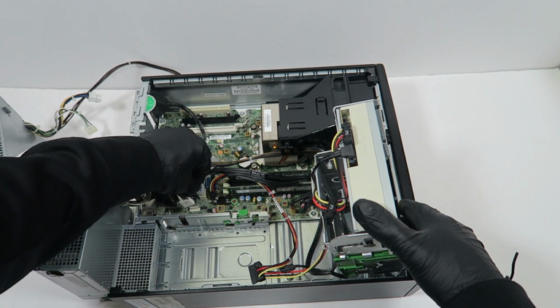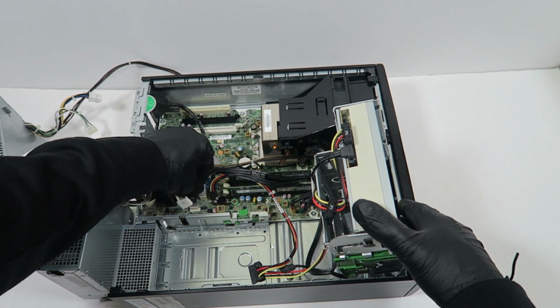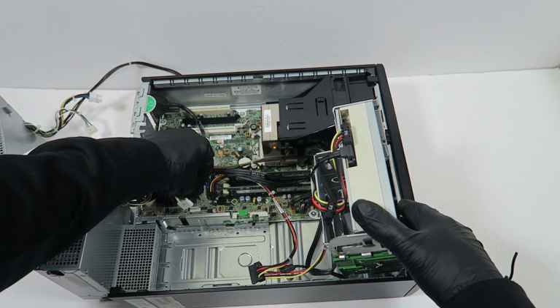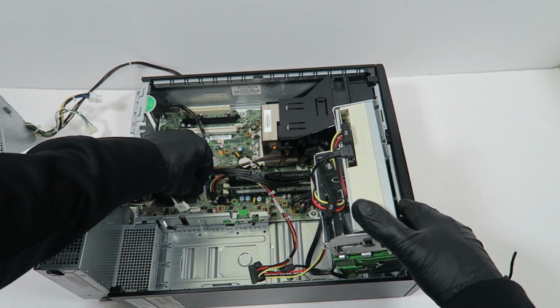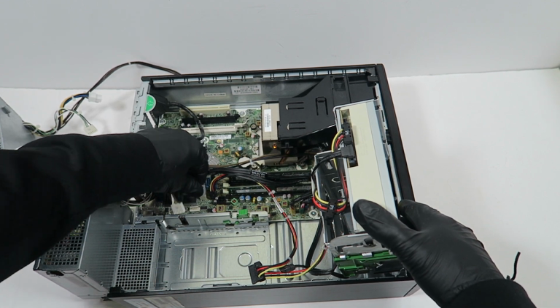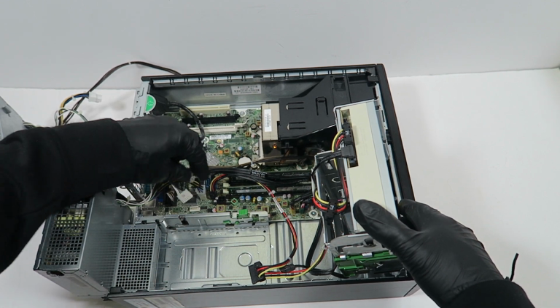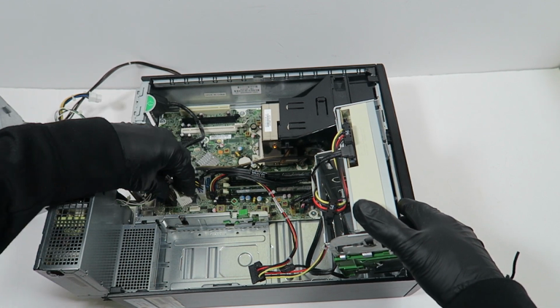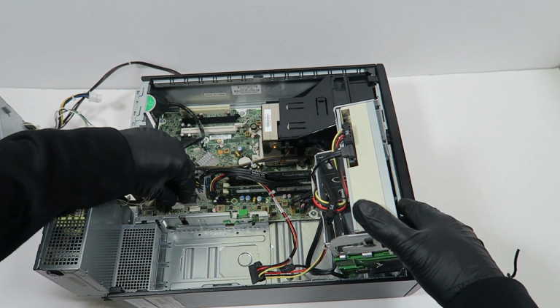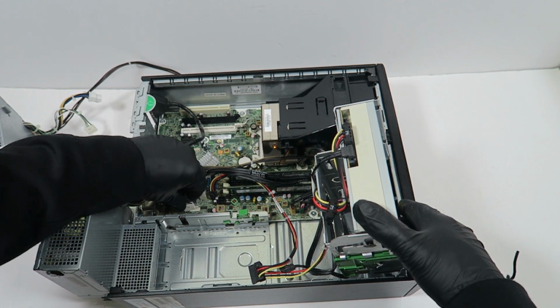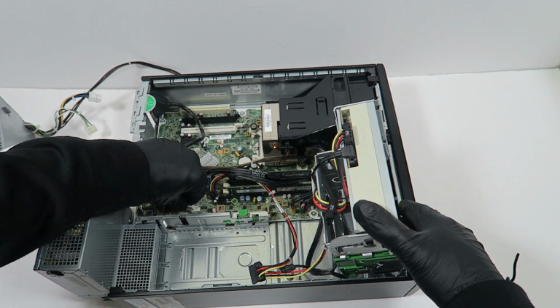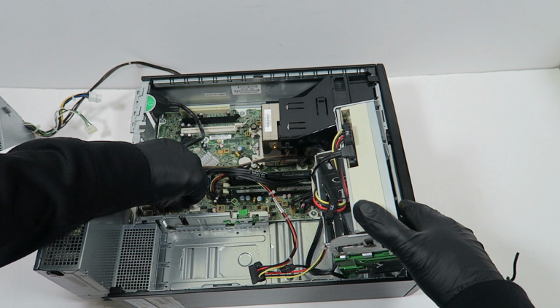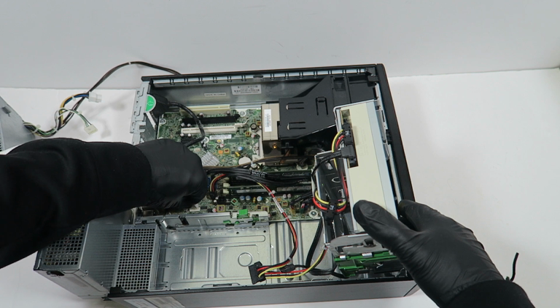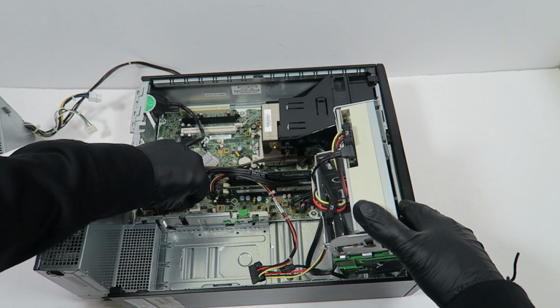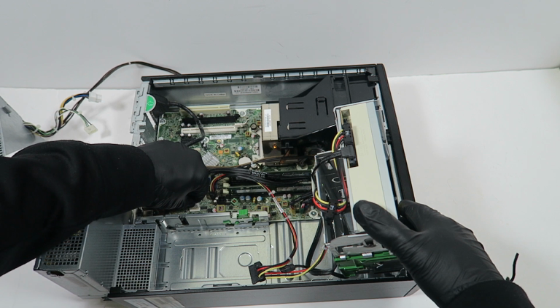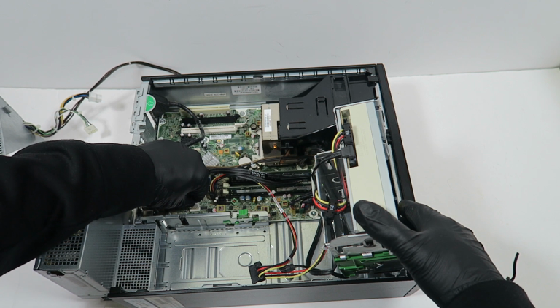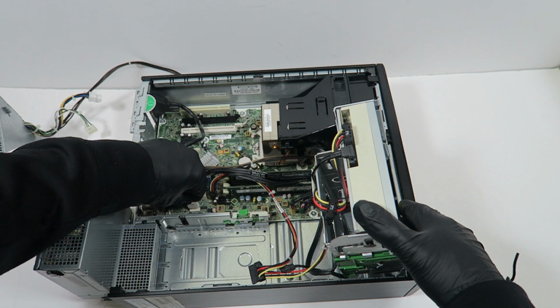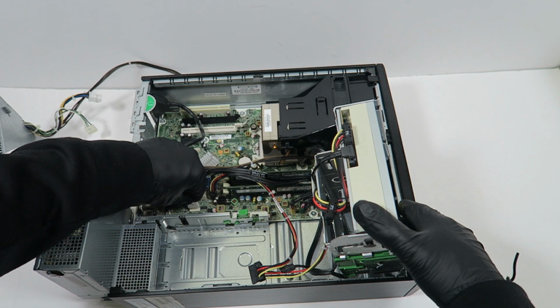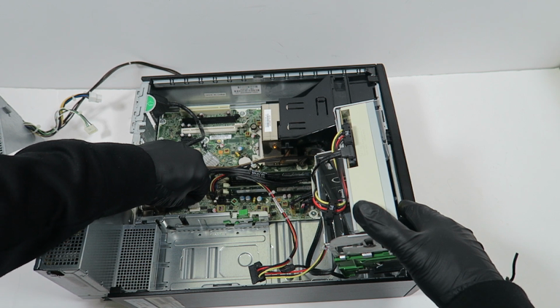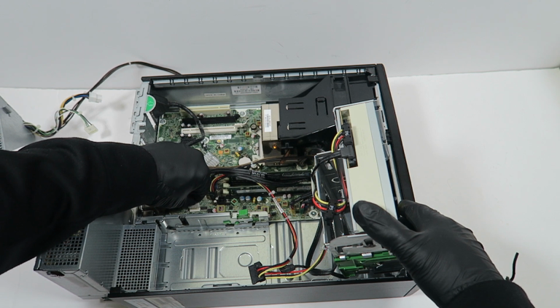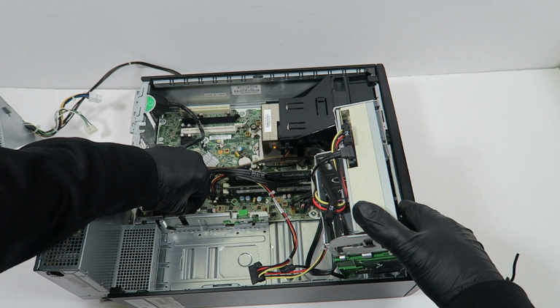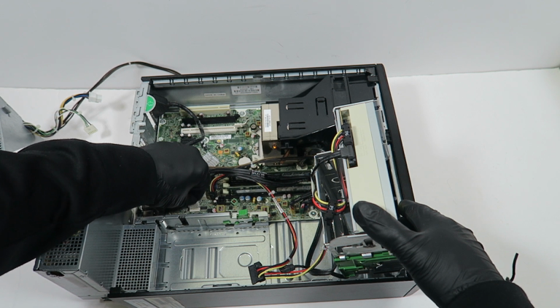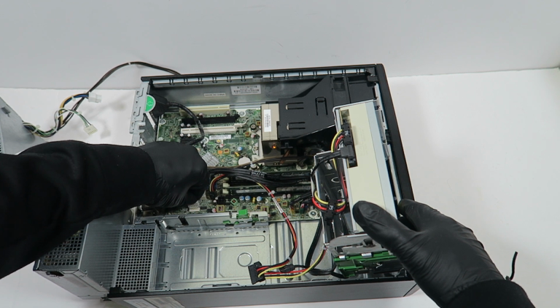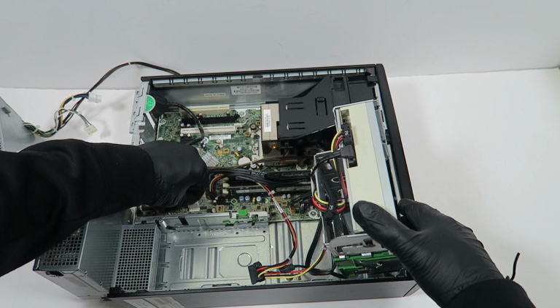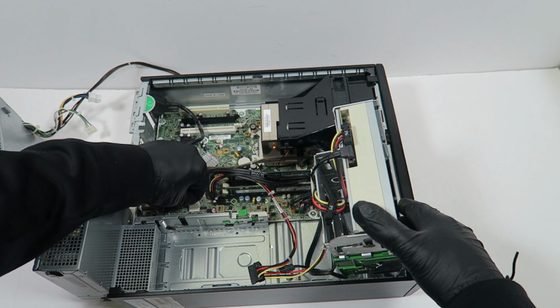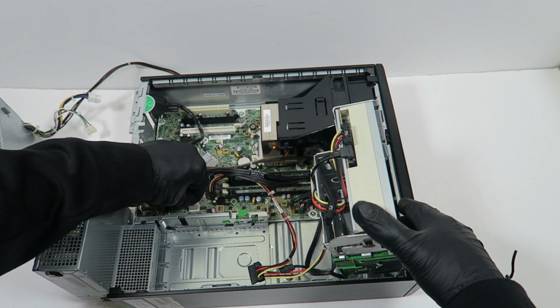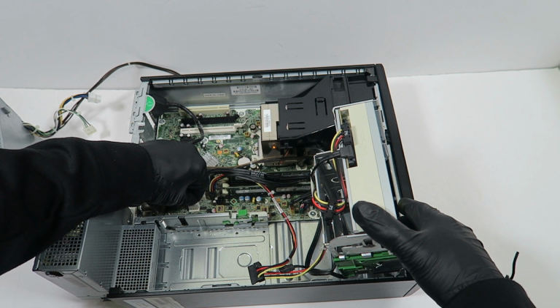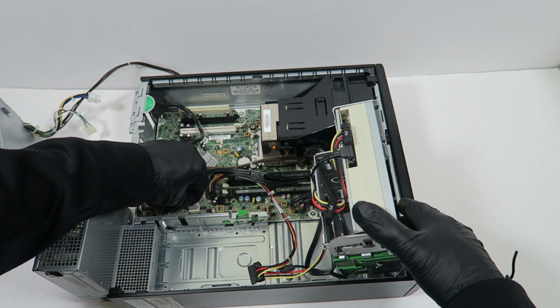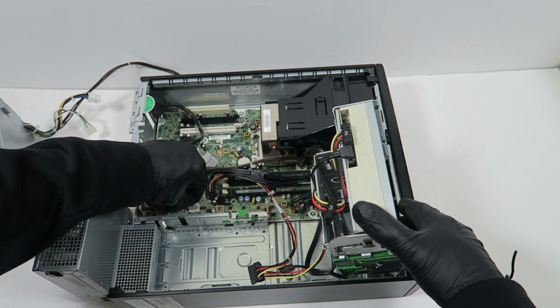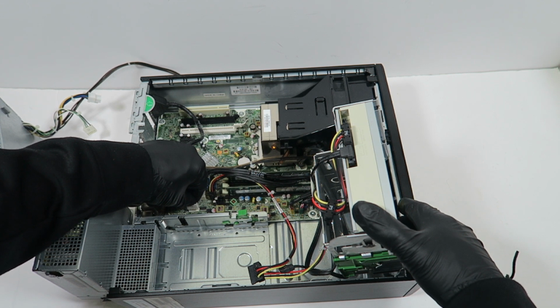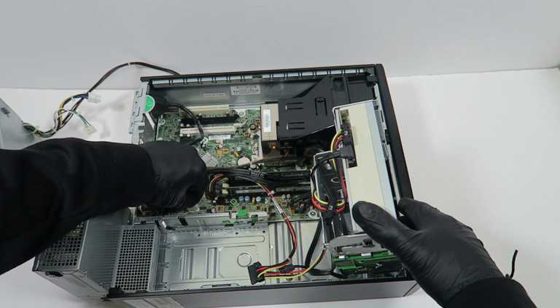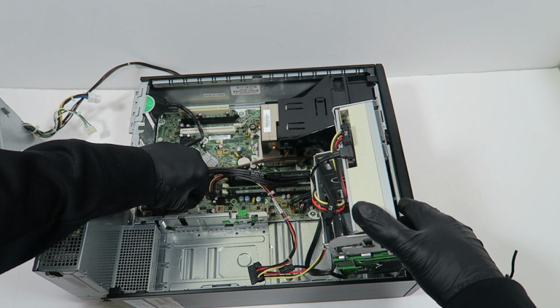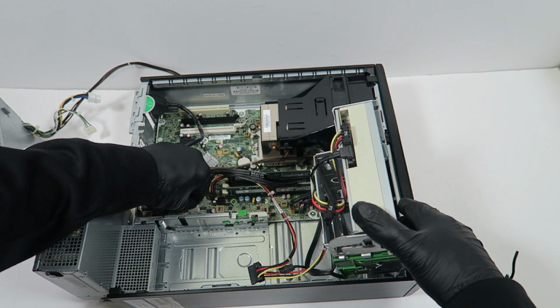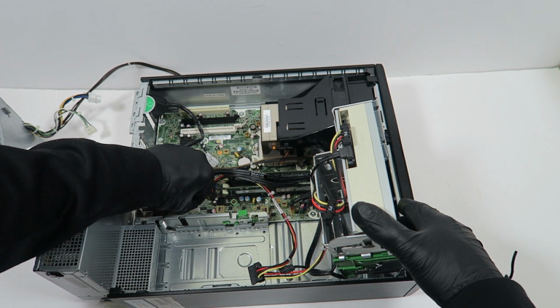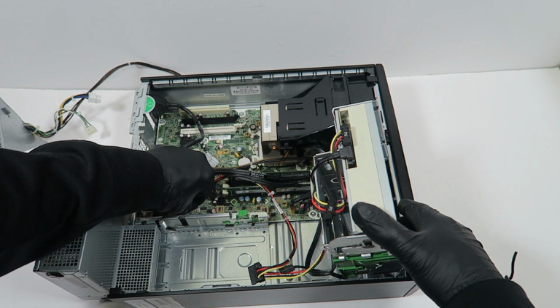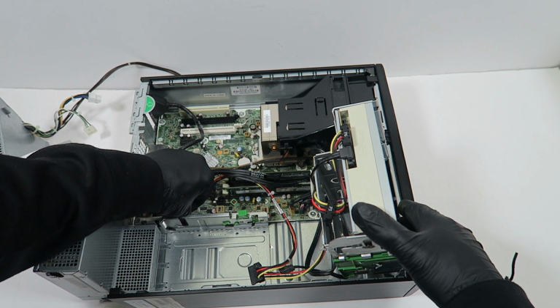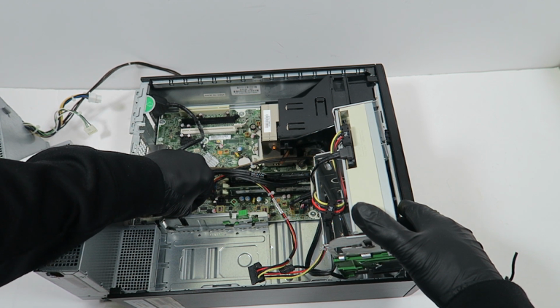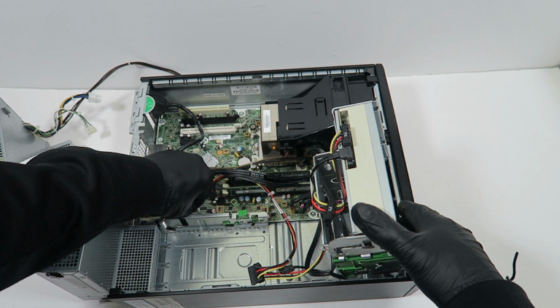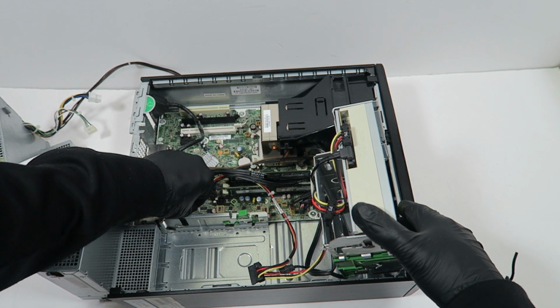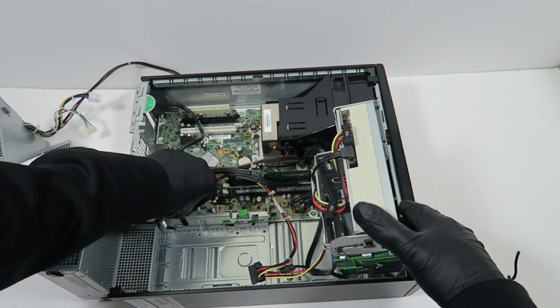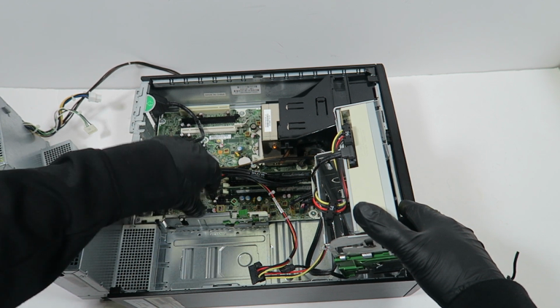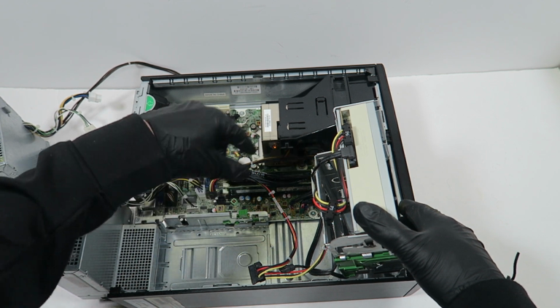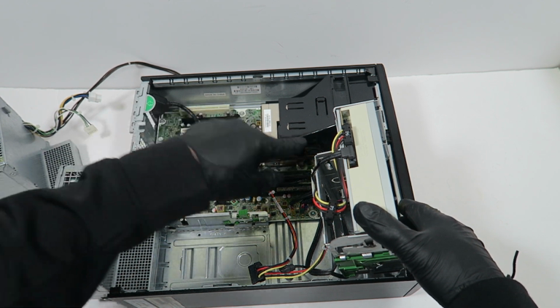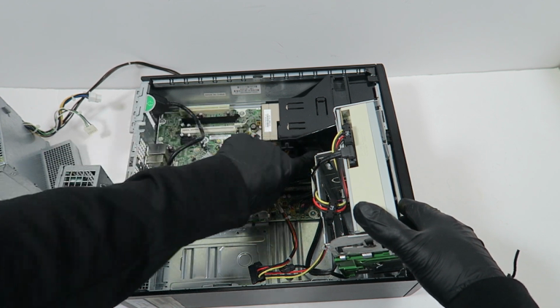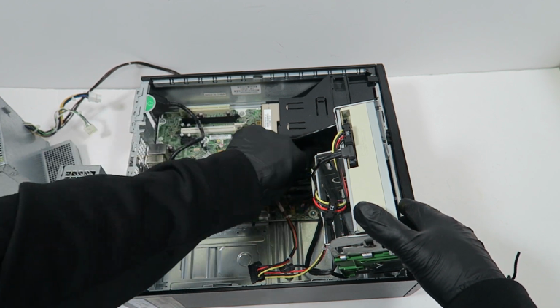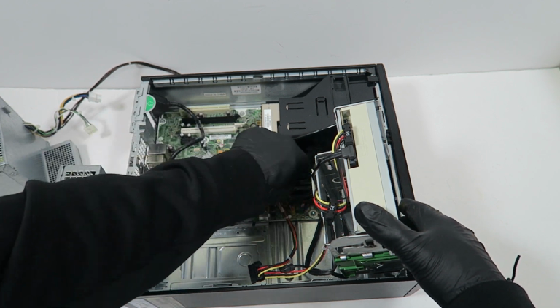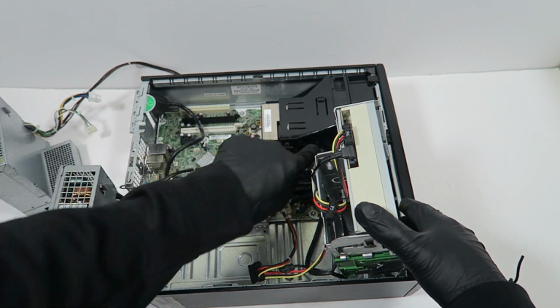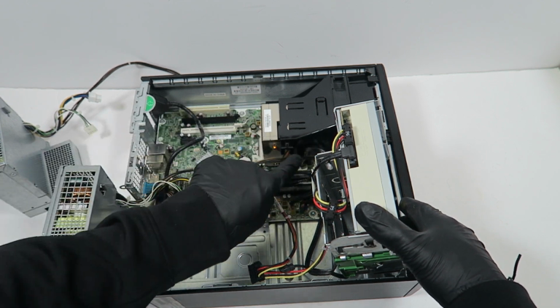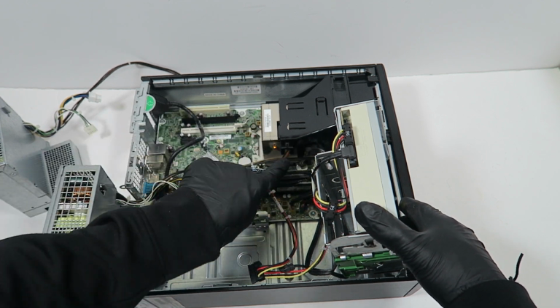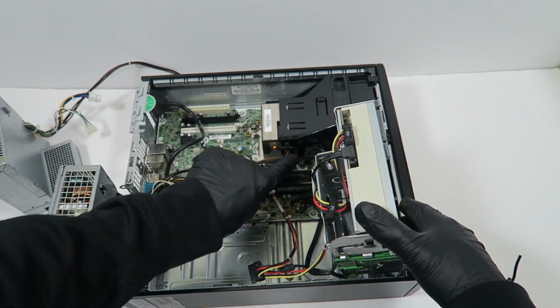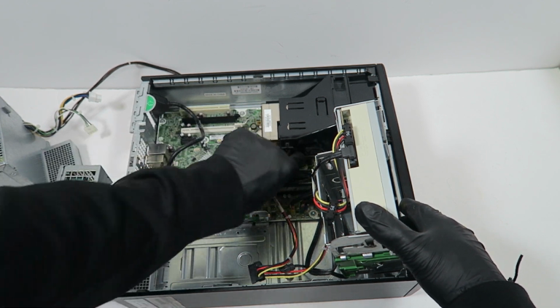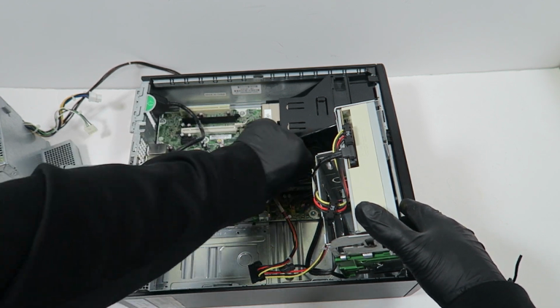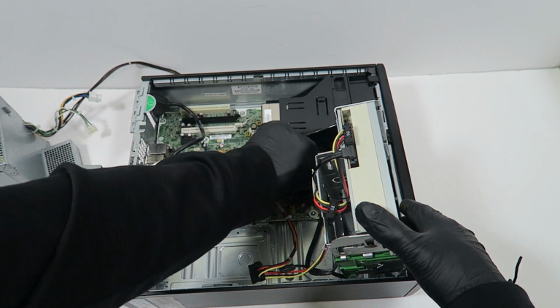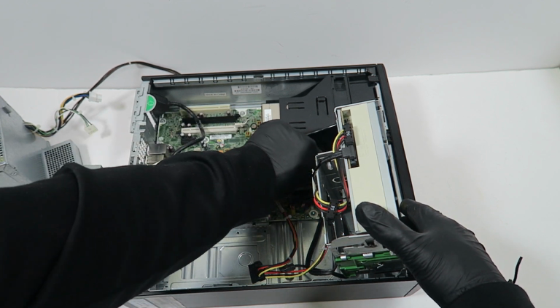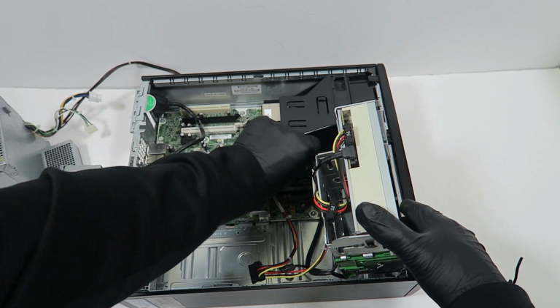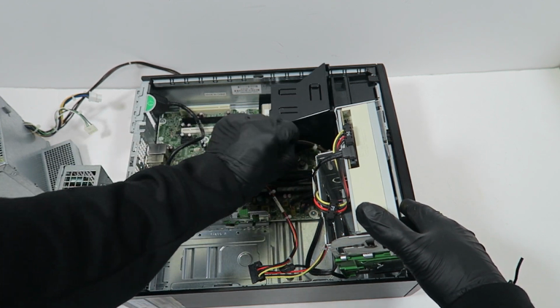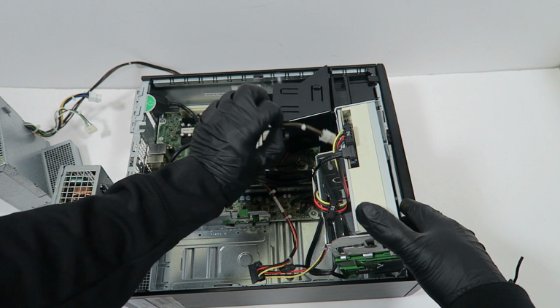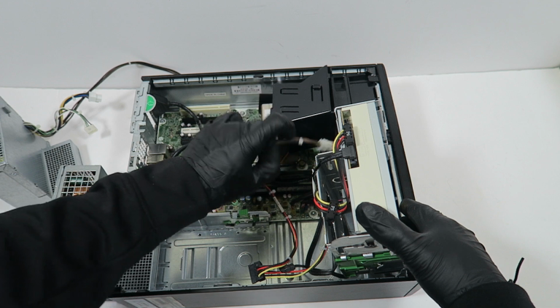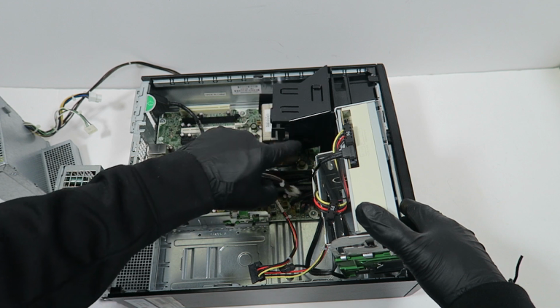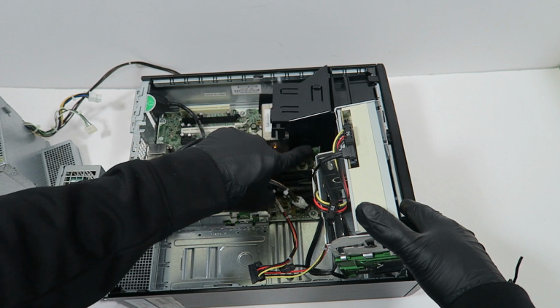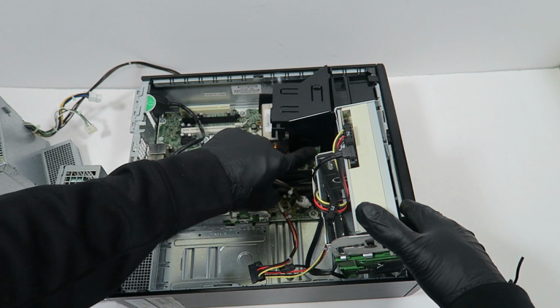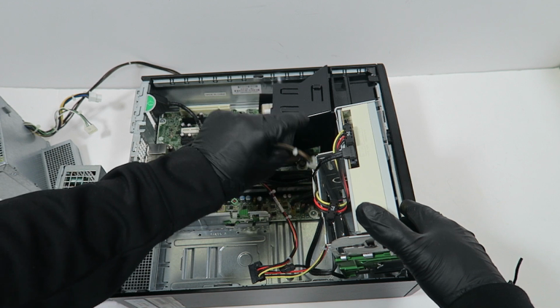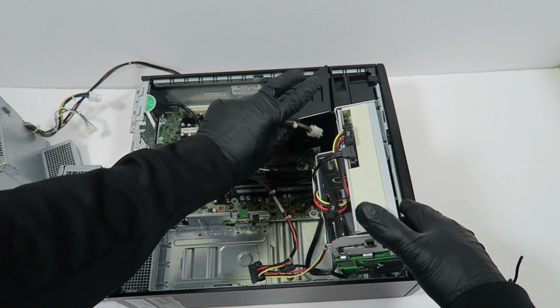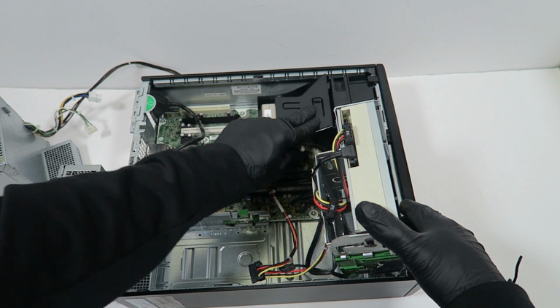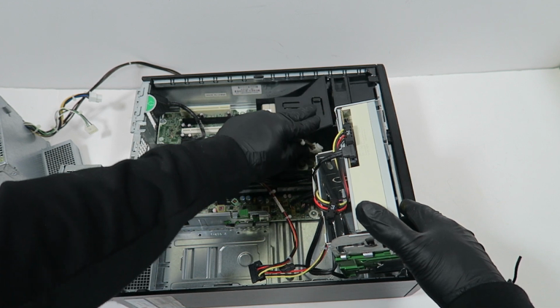Now I'm going to connect back the 6-pin power and the CPU 4-pin power here in the corner.